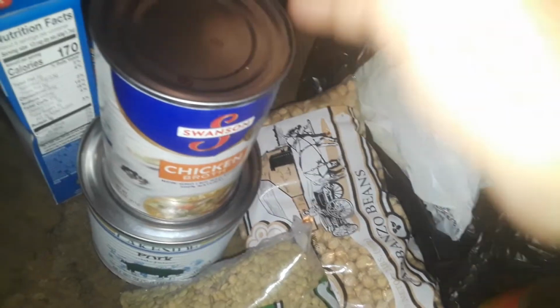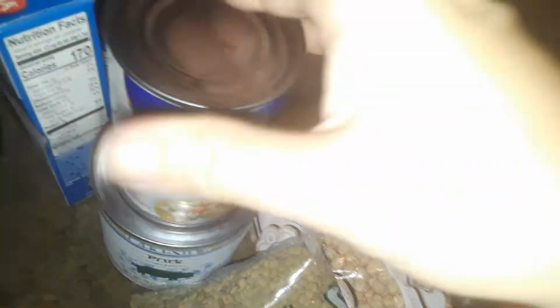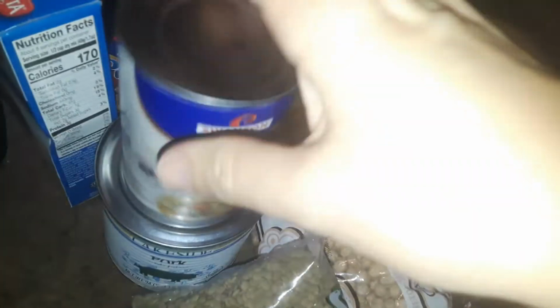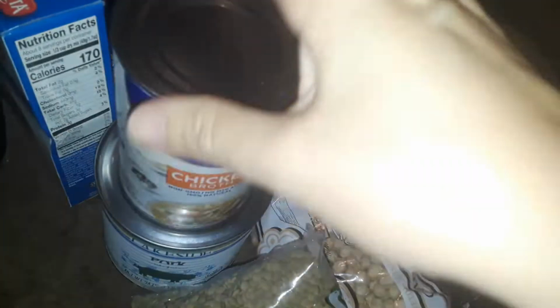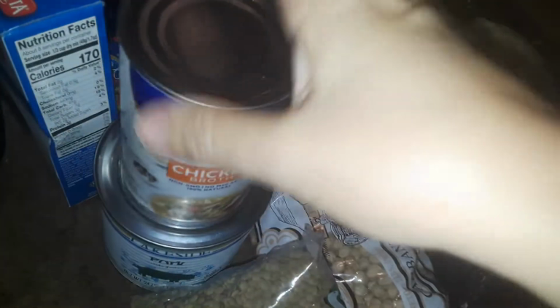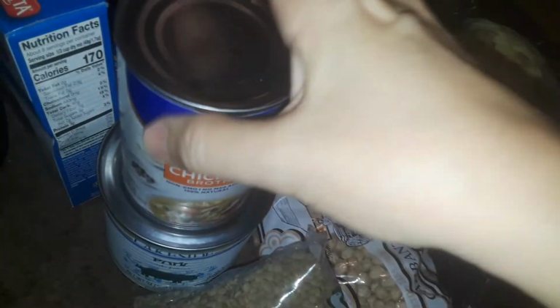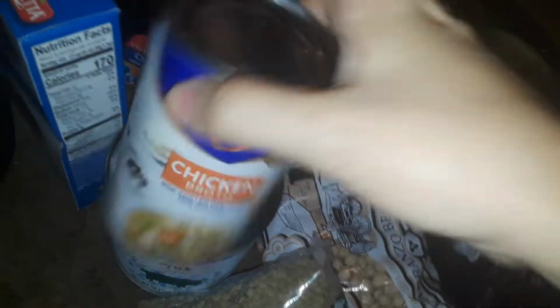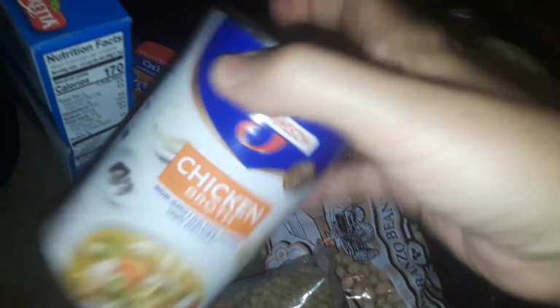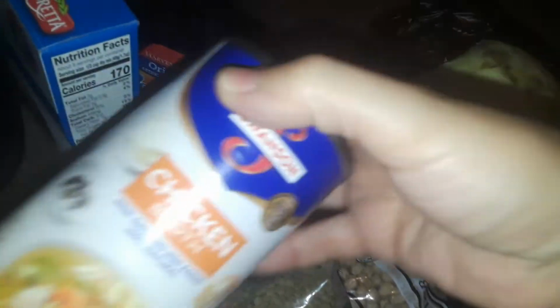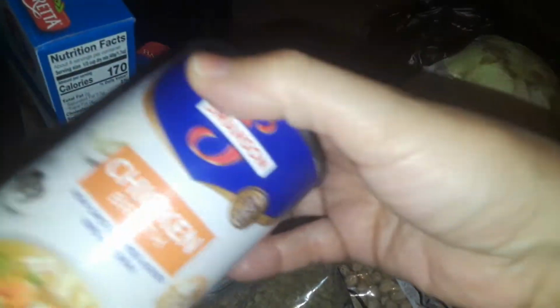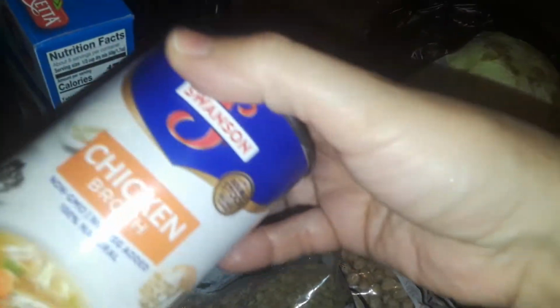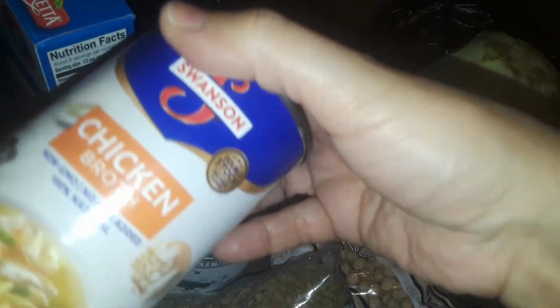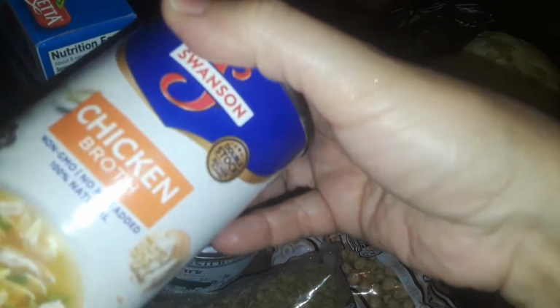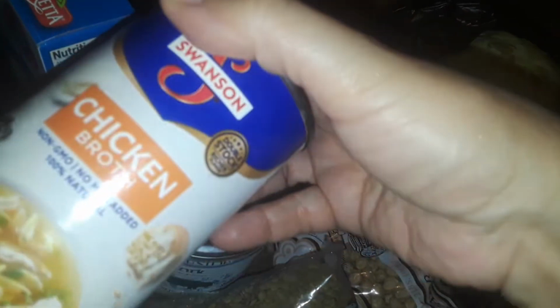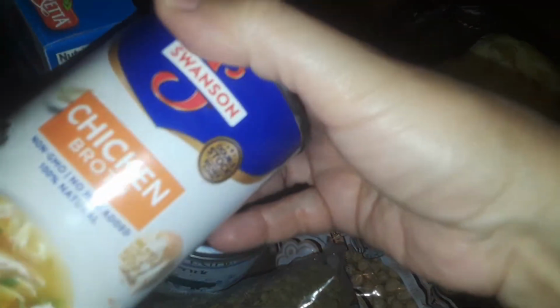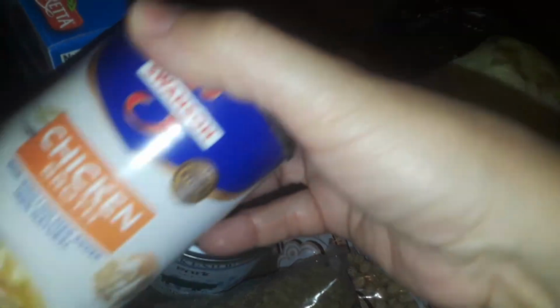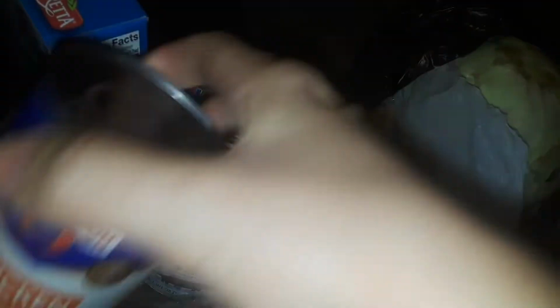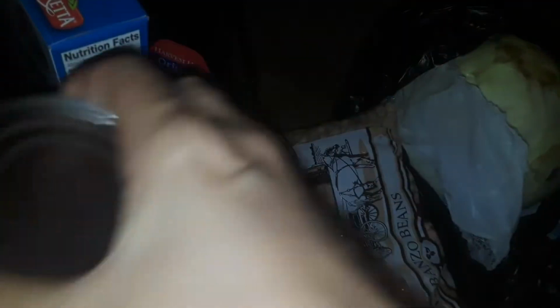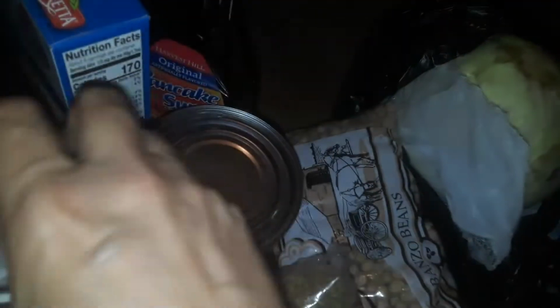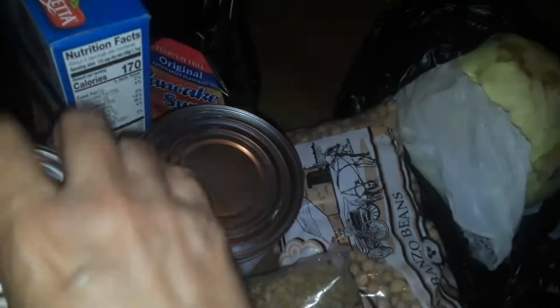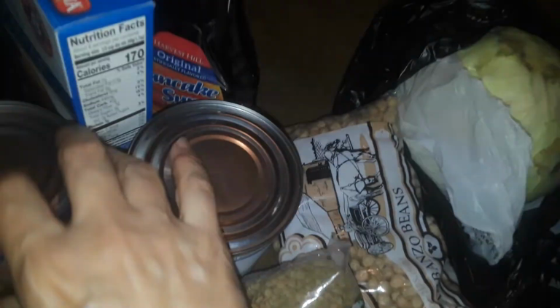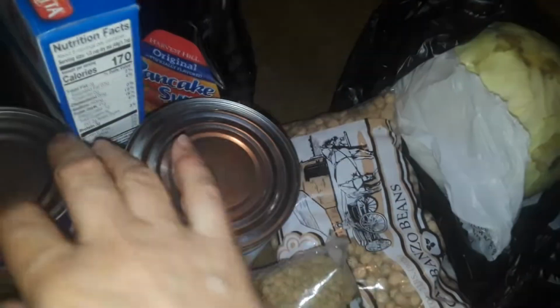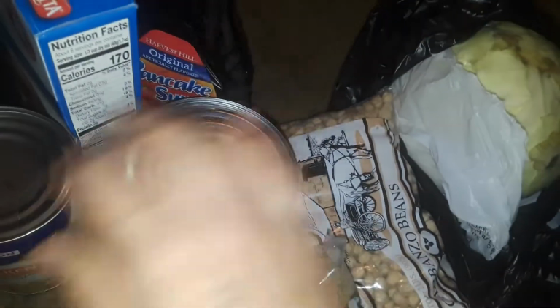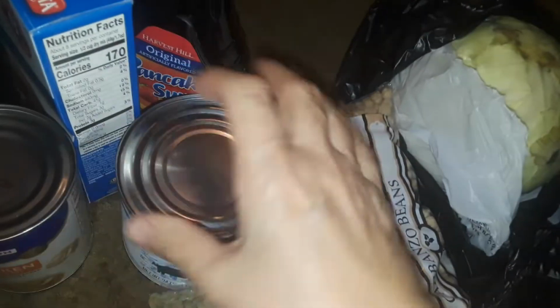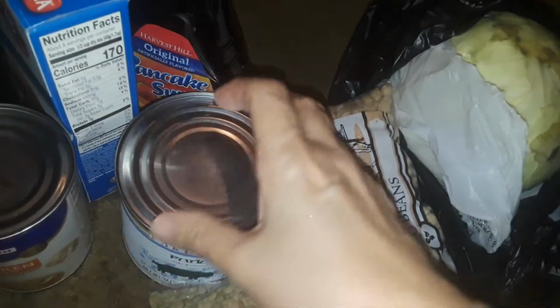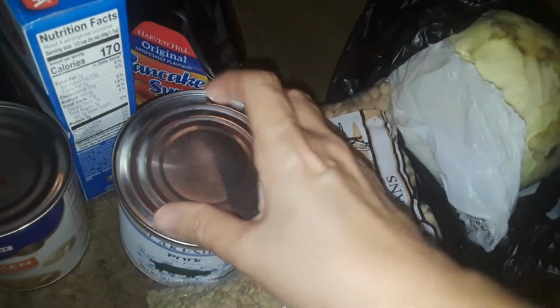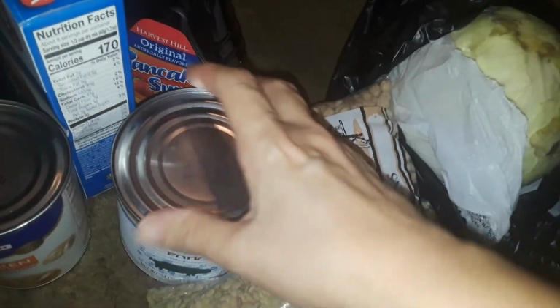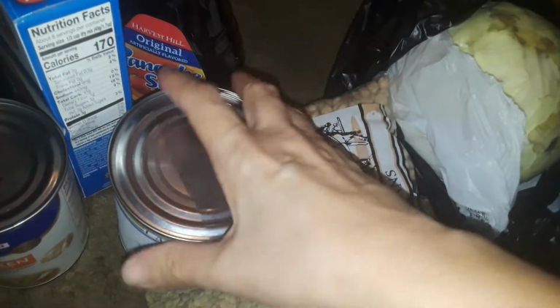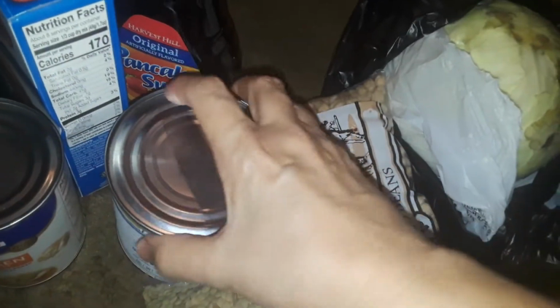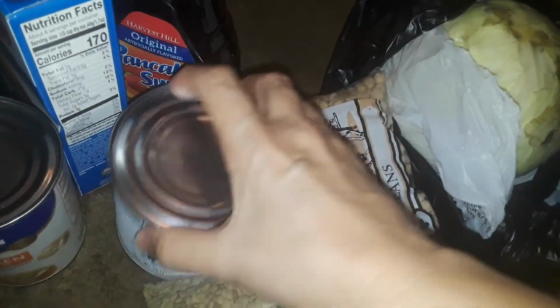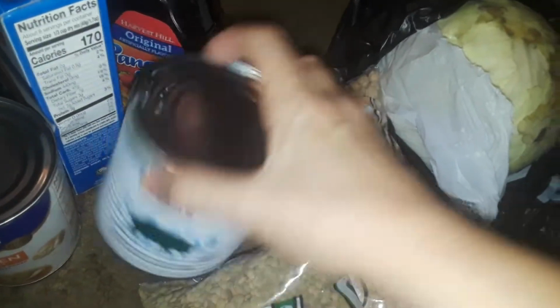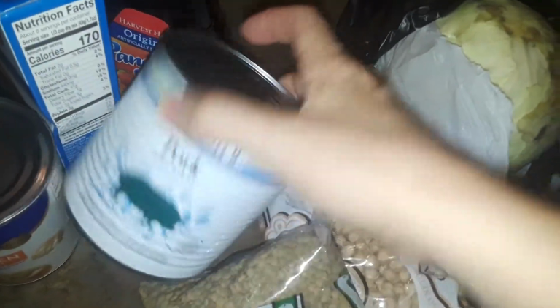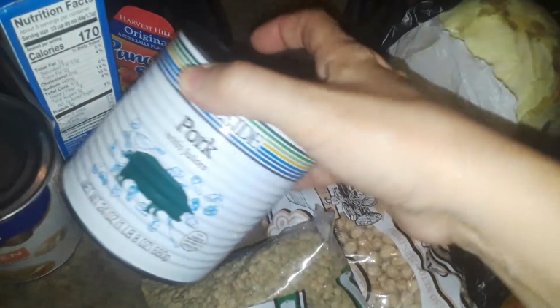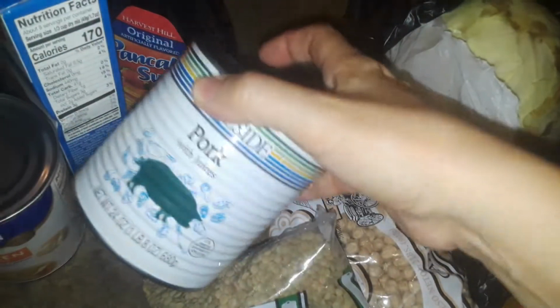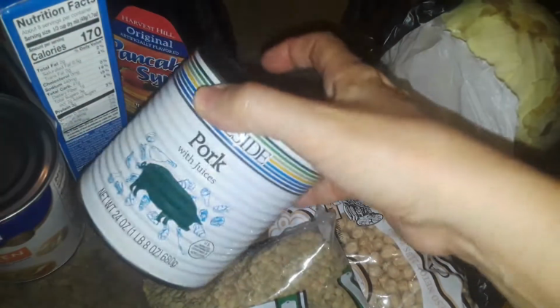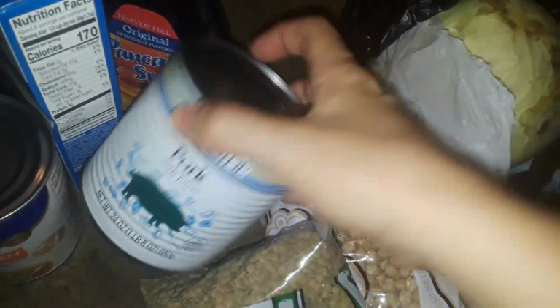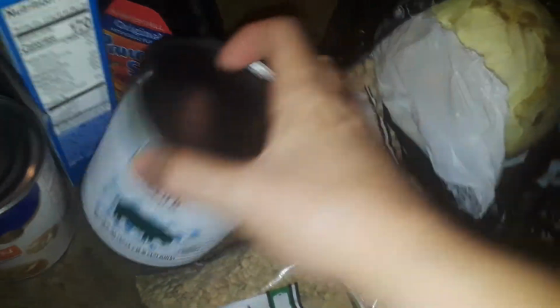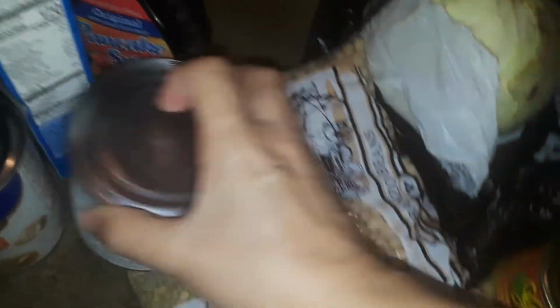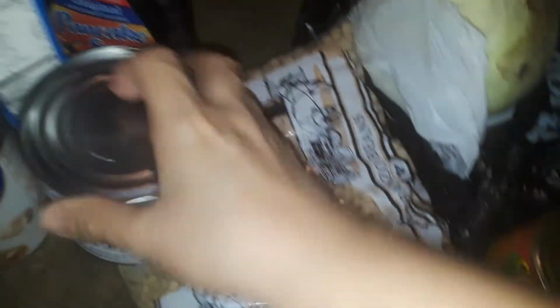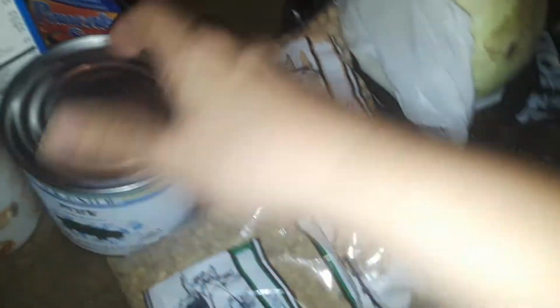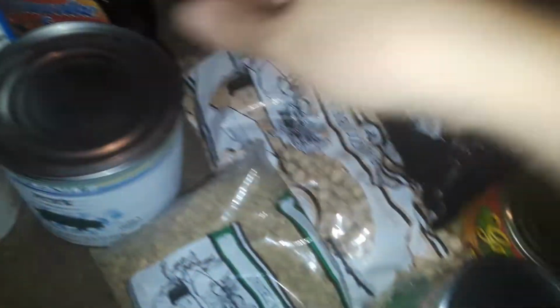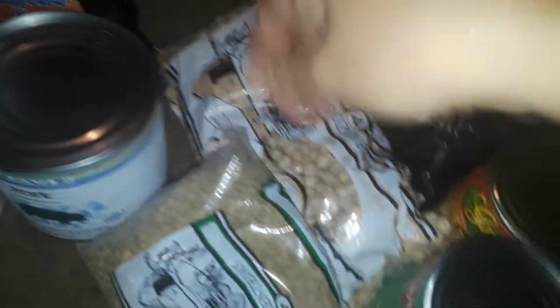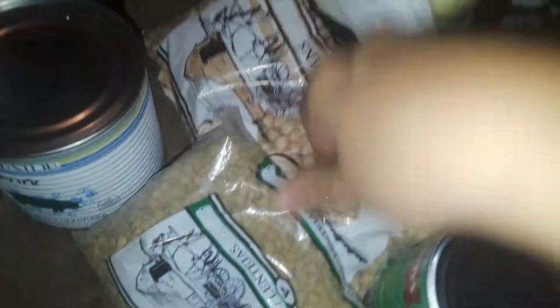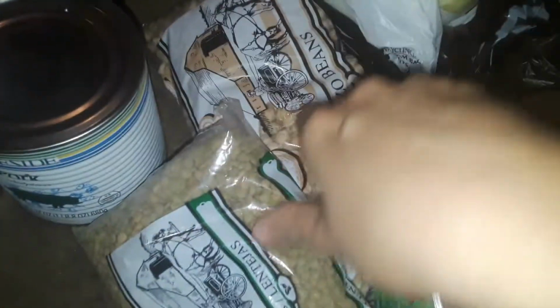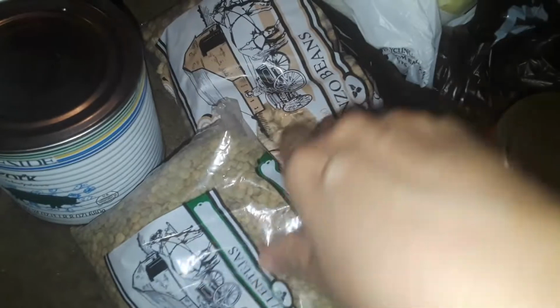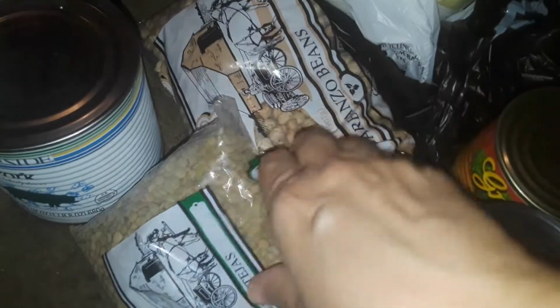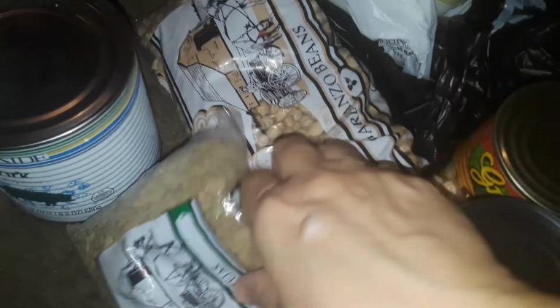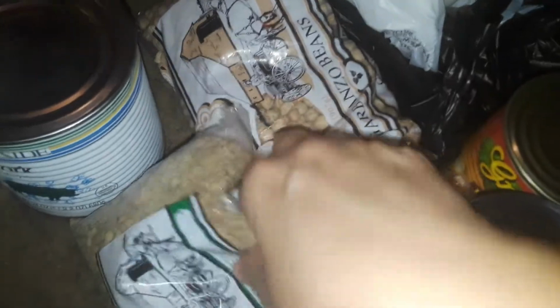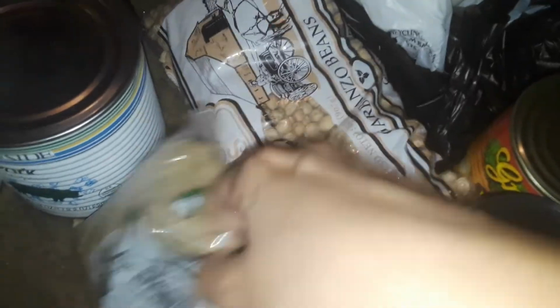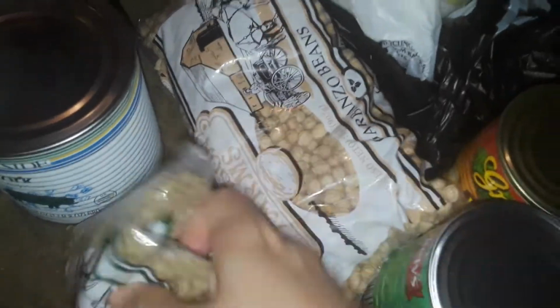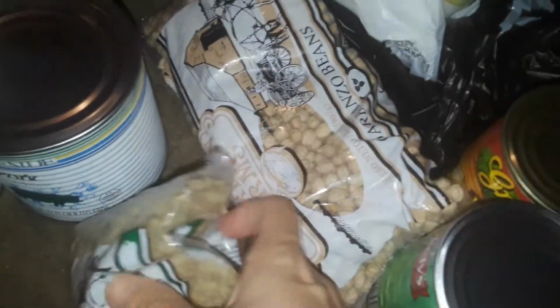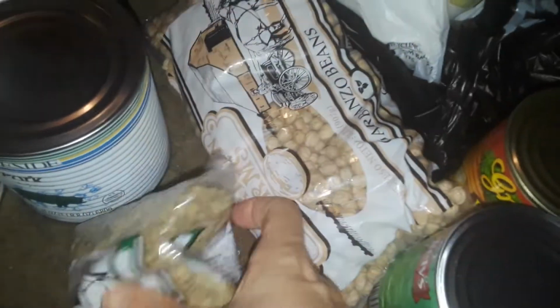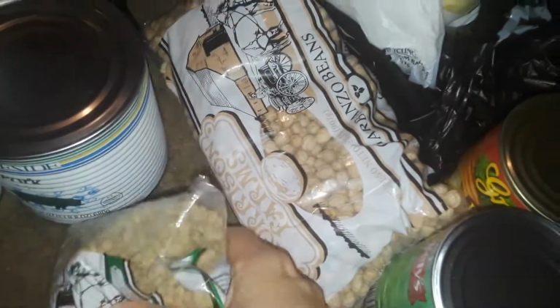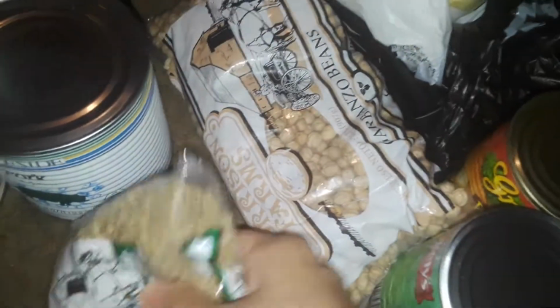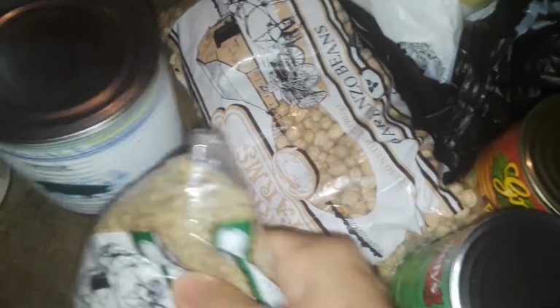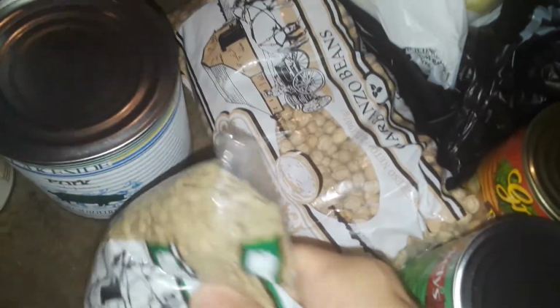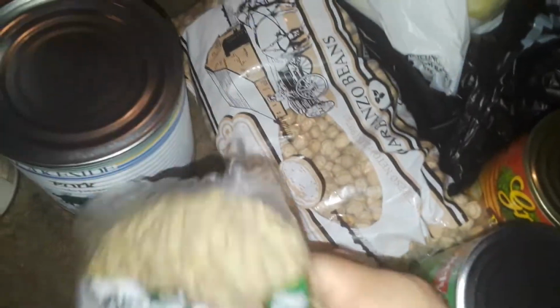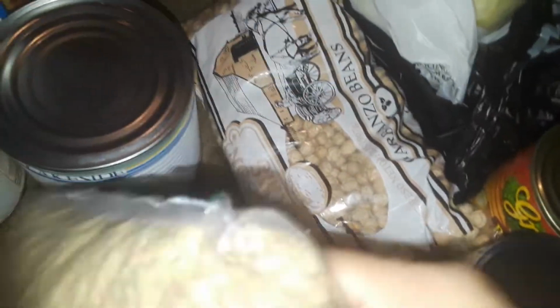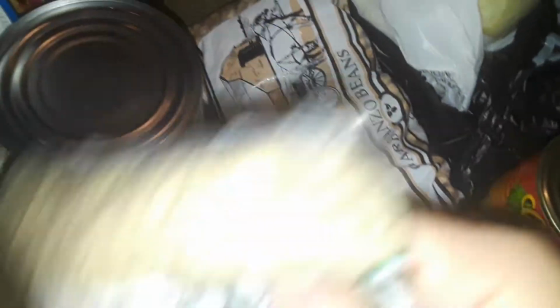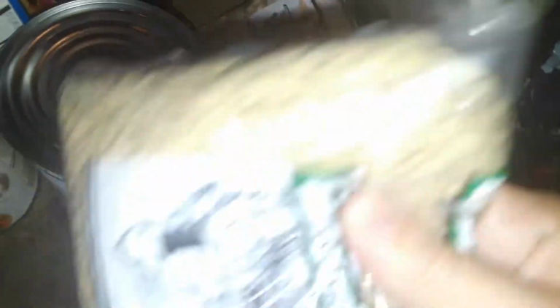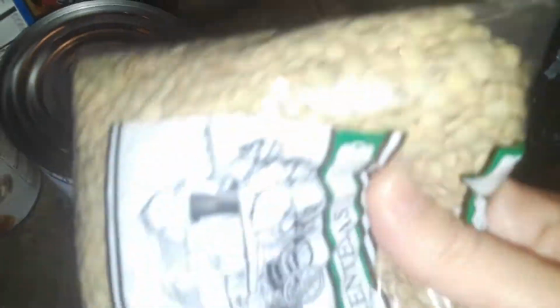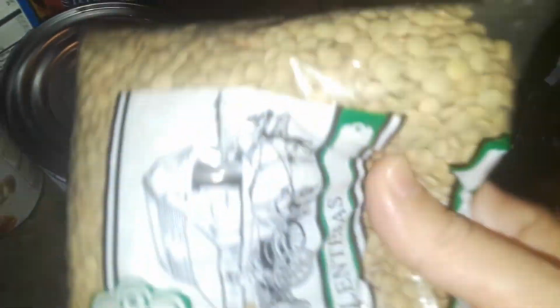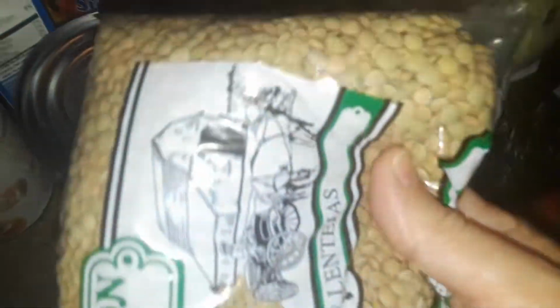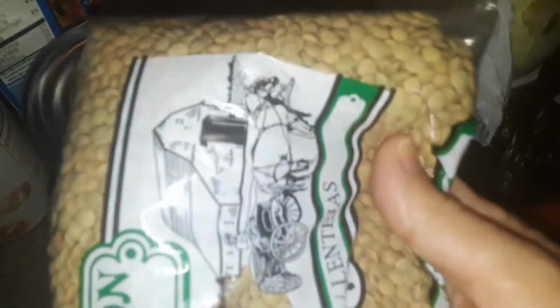I got some Swanson's chicken broth in the can. I got some pork with juices in the can. For free — all this stuff was free.